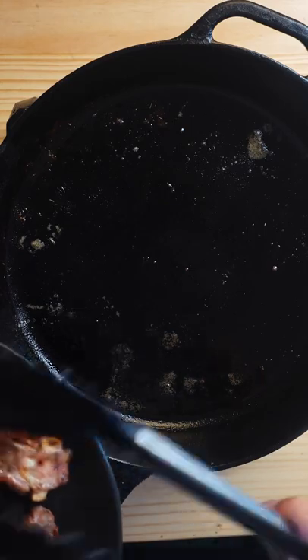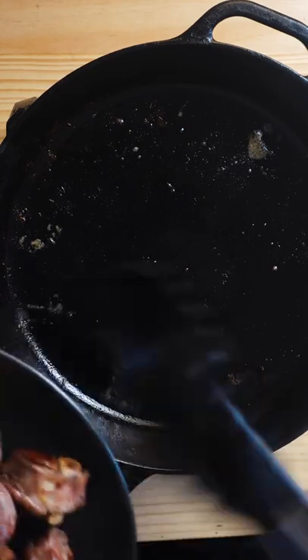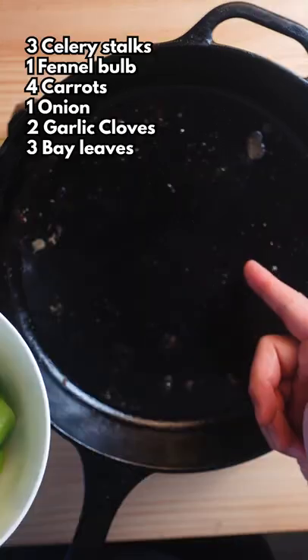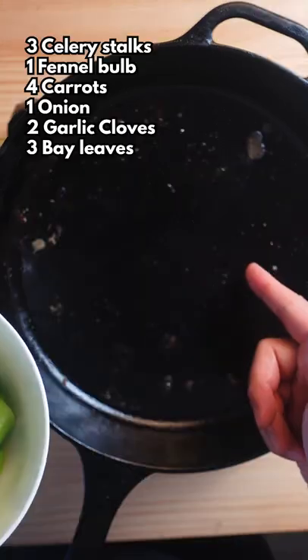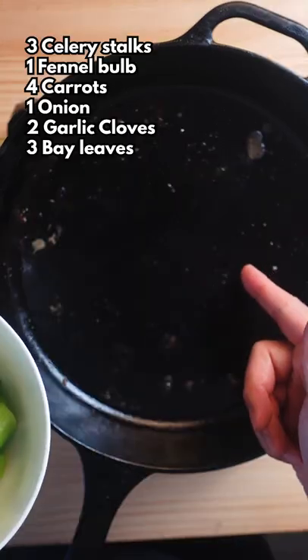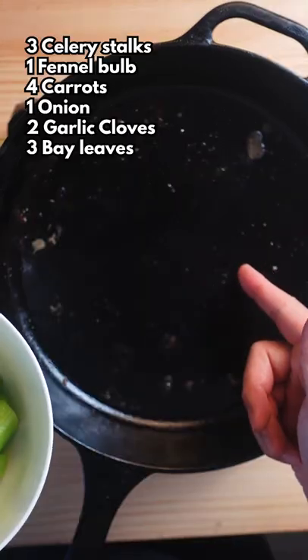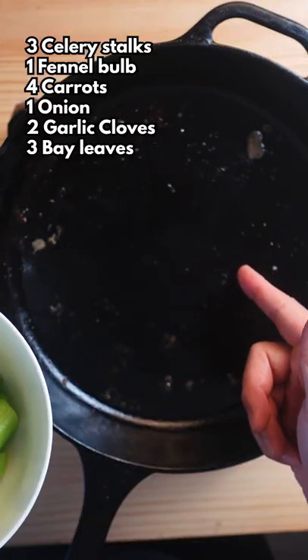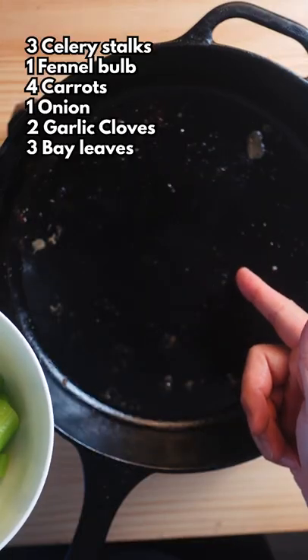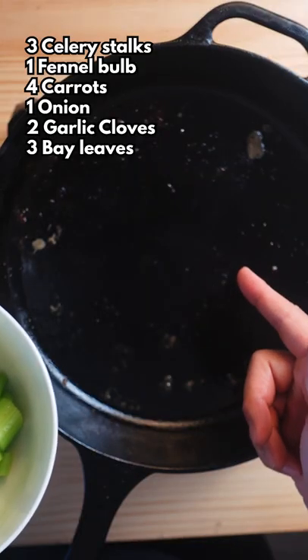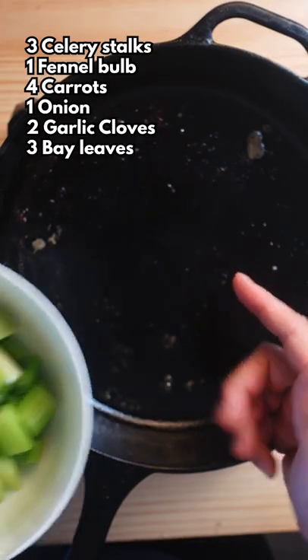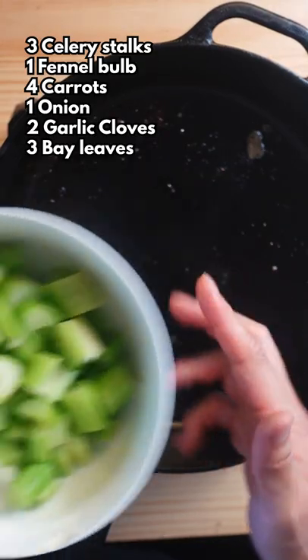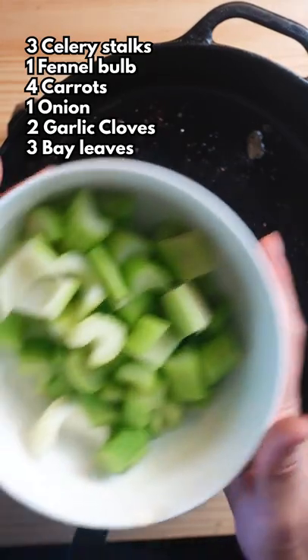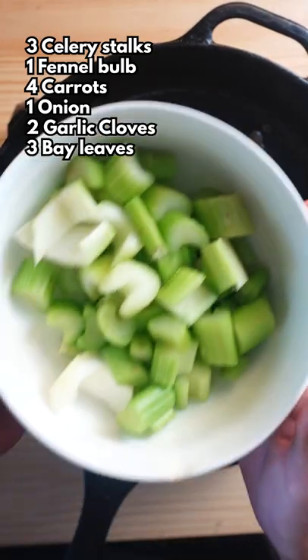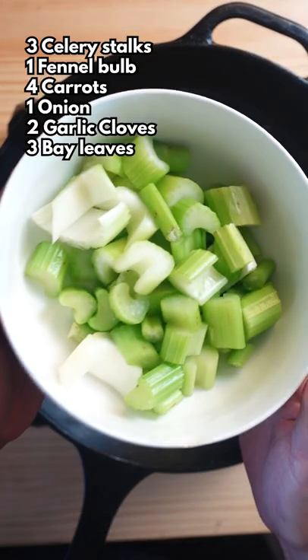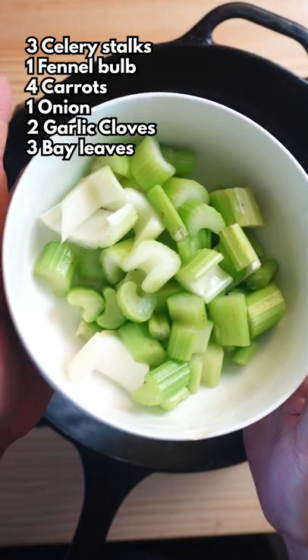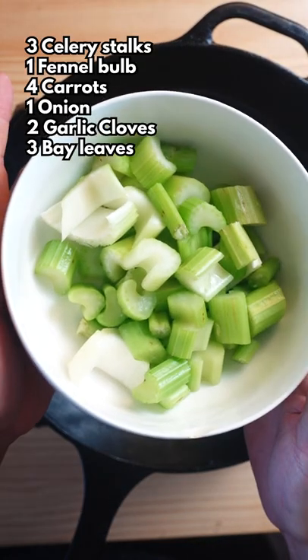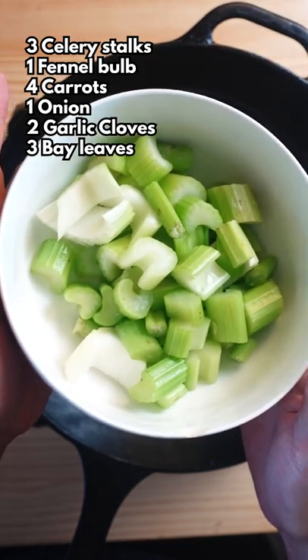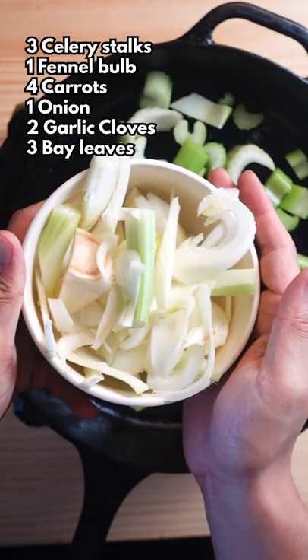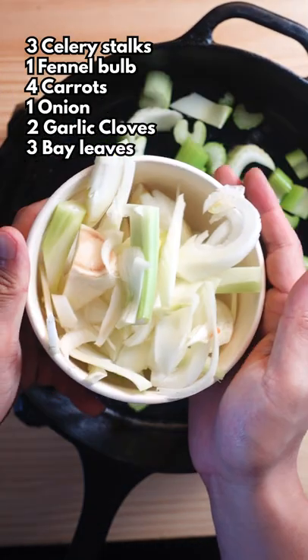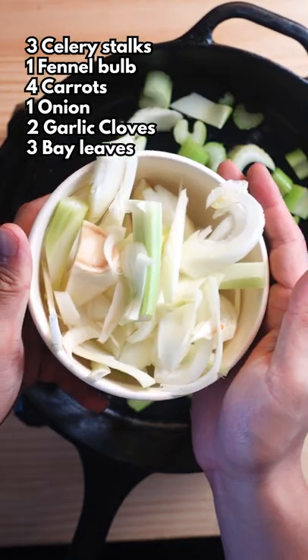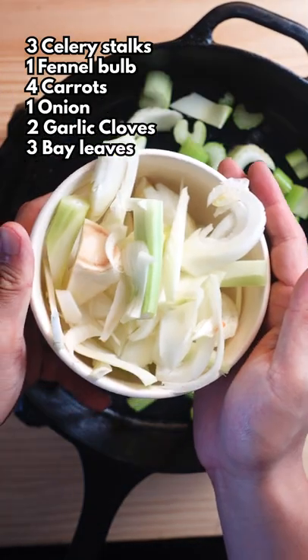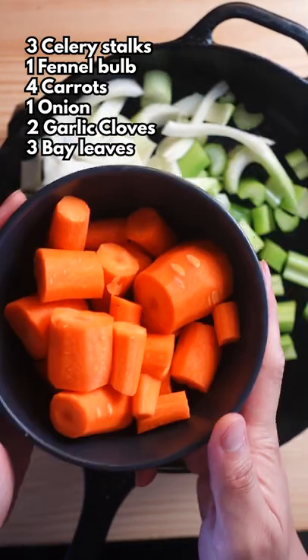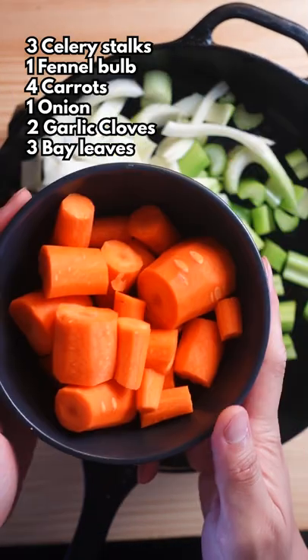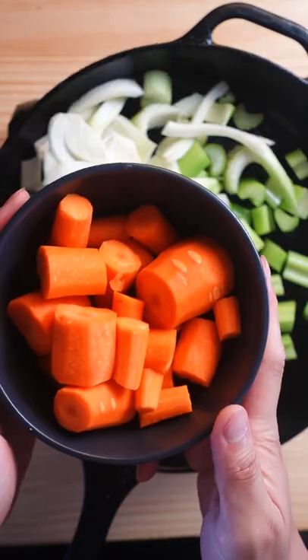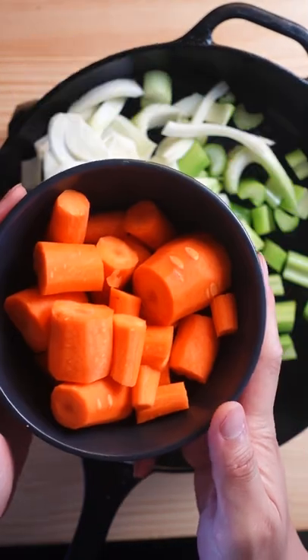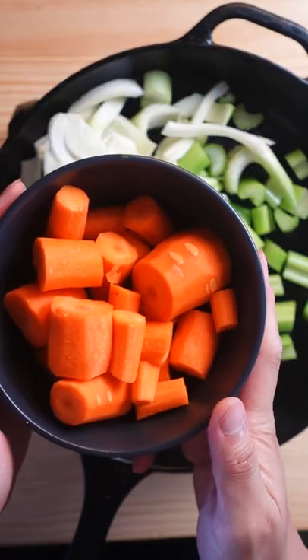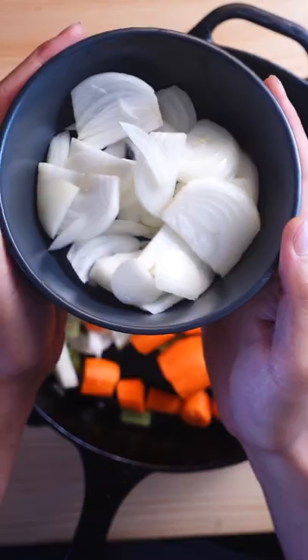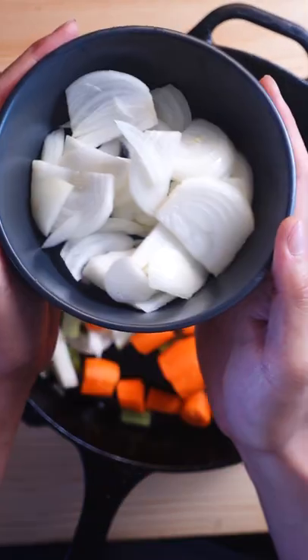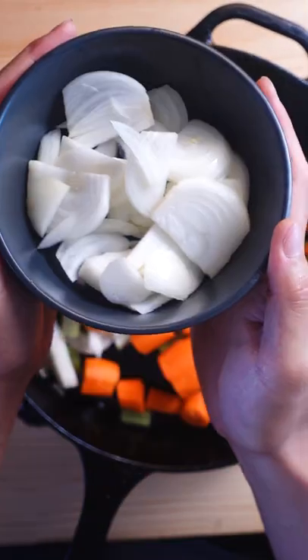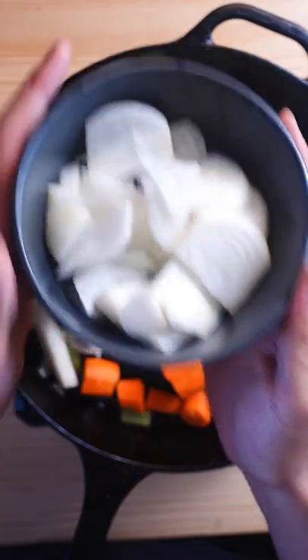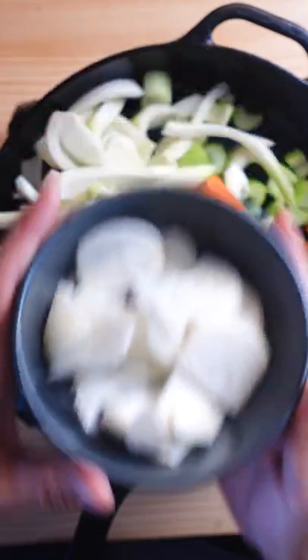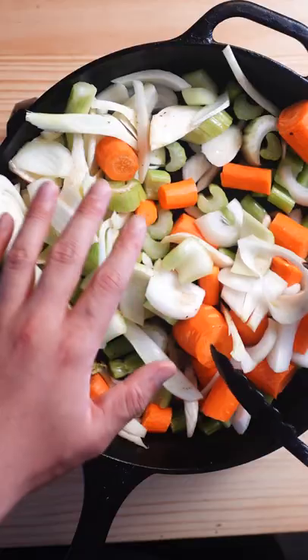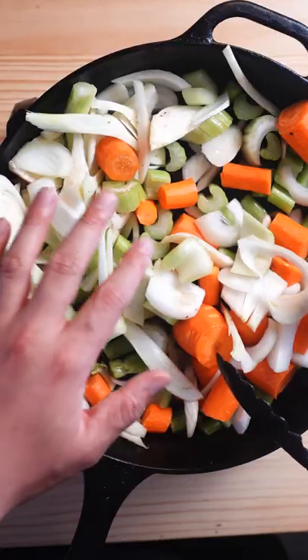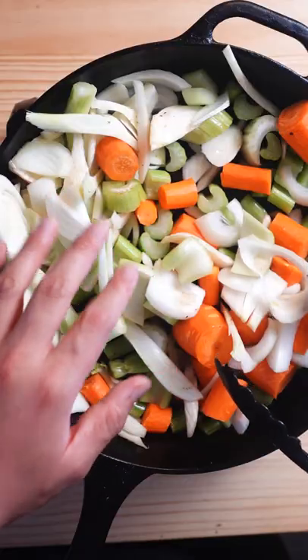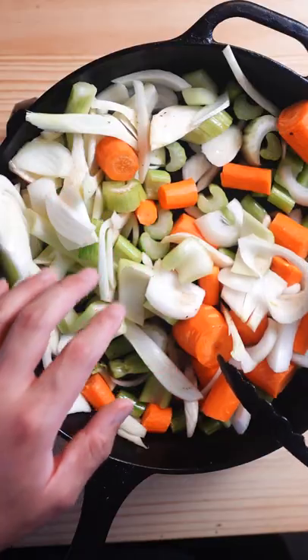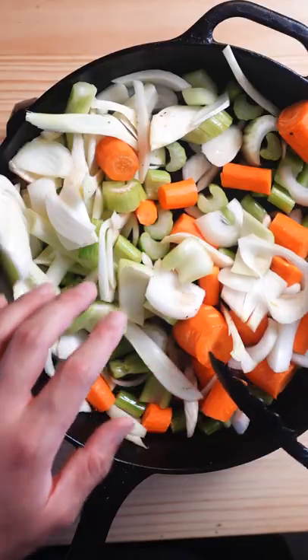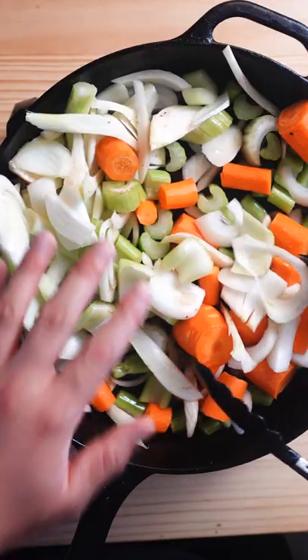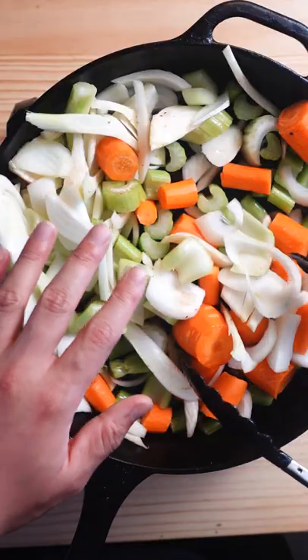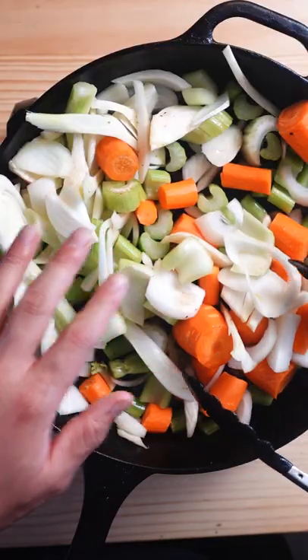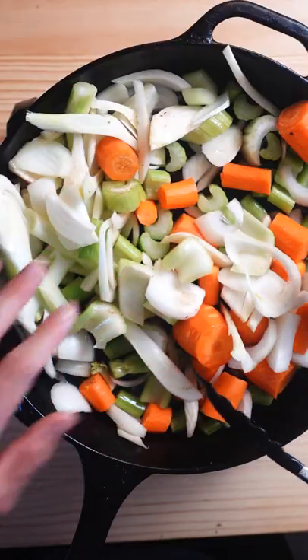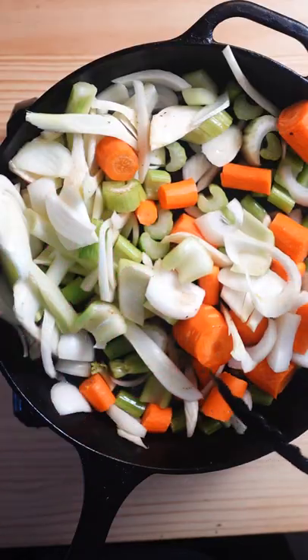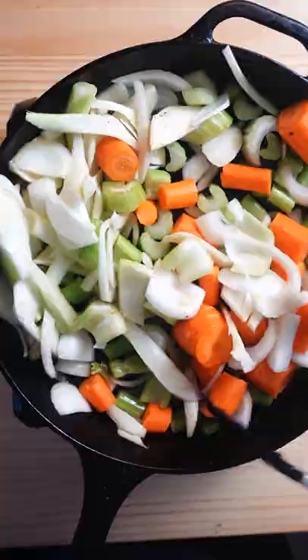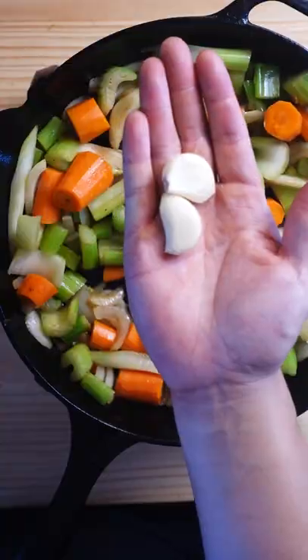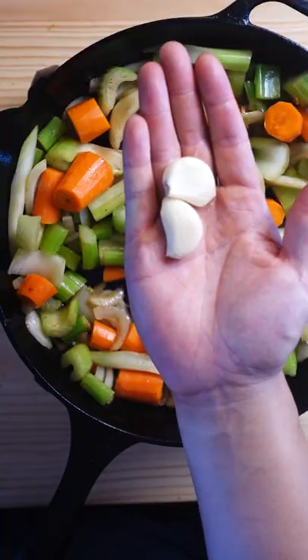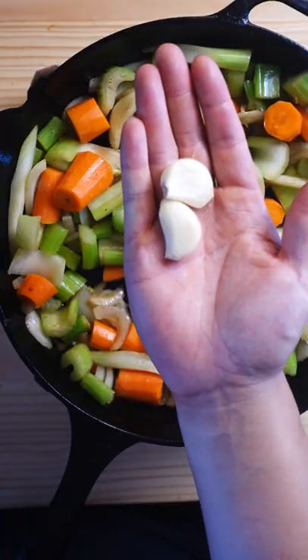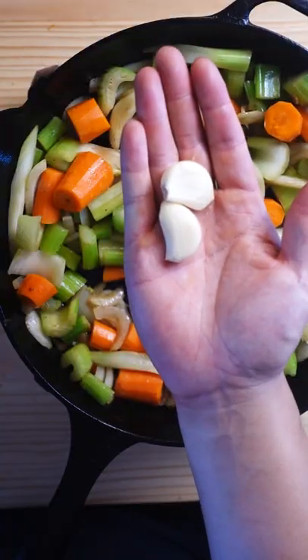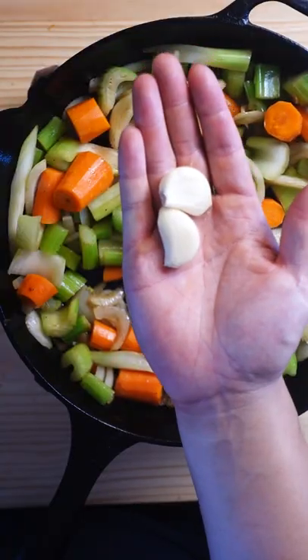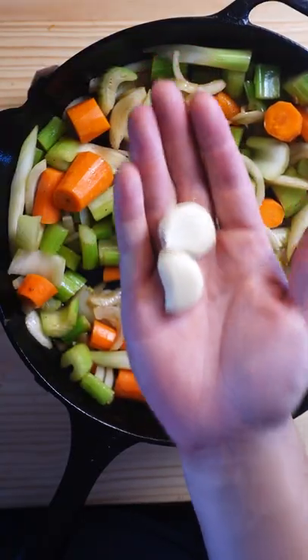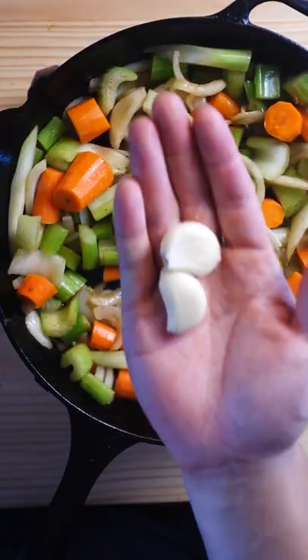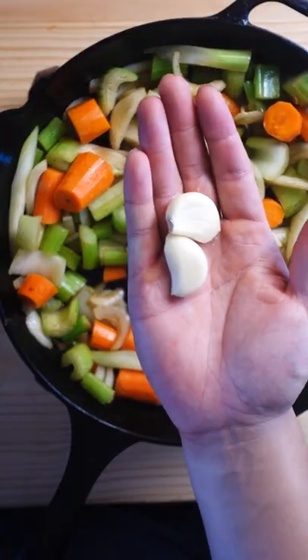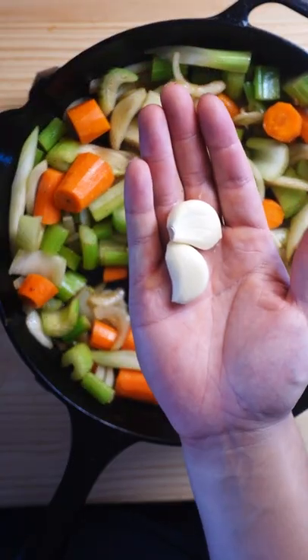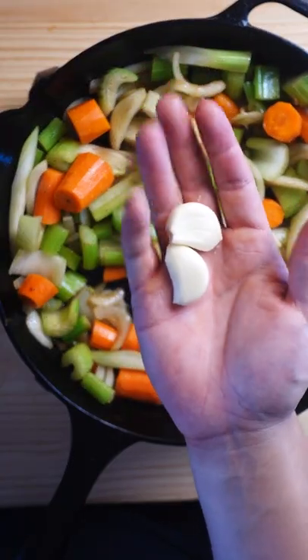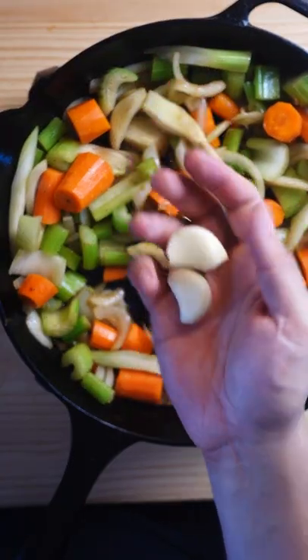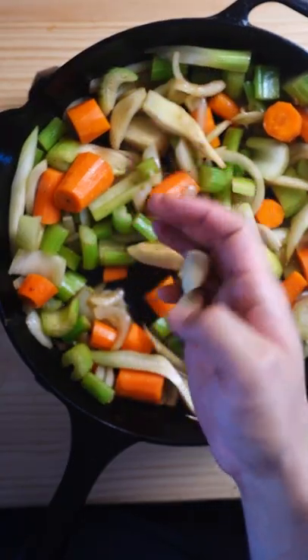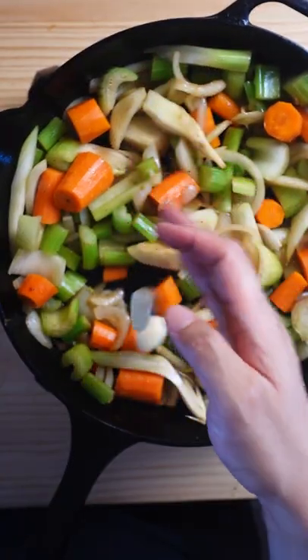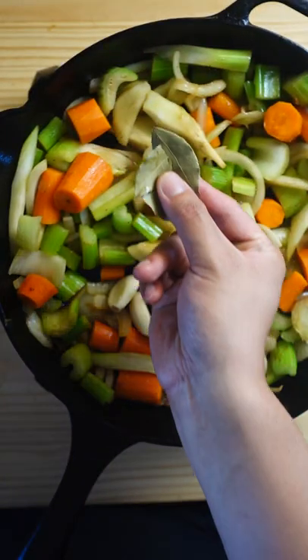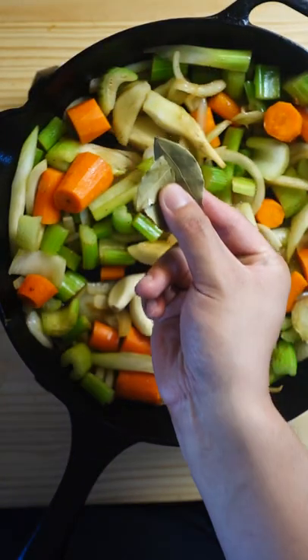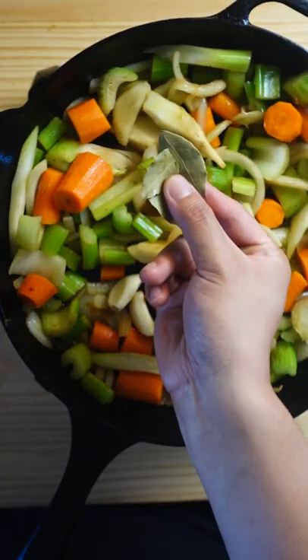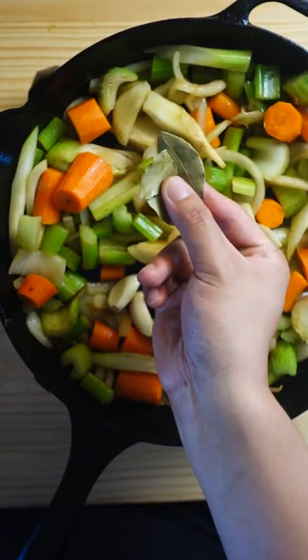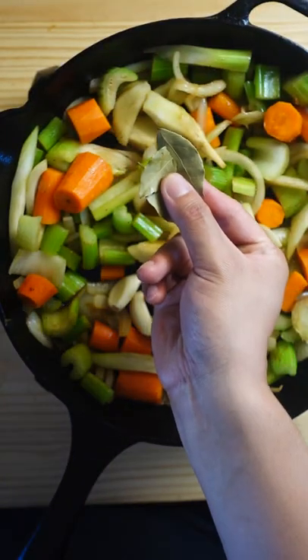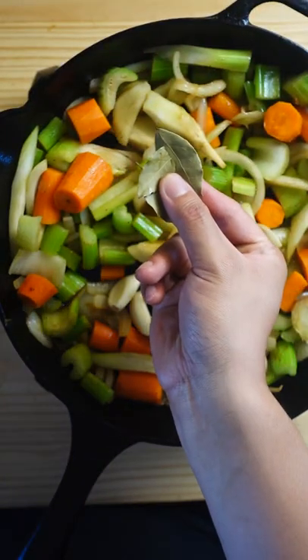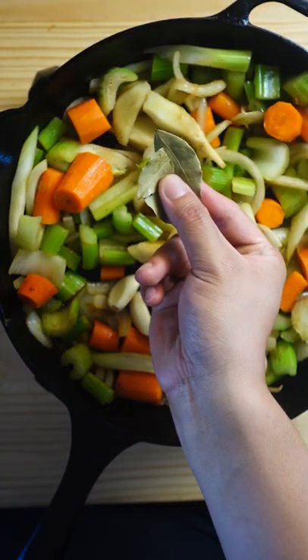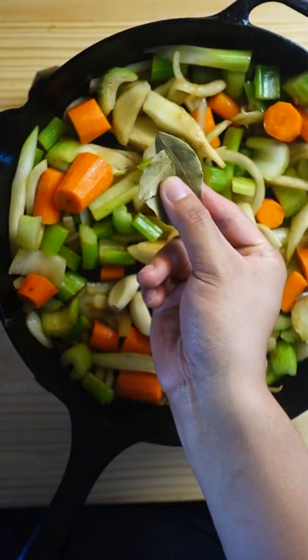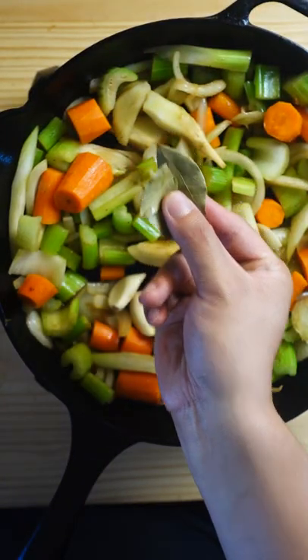In the same pan, add in celery, fennel, carrots, and onion. Cook for another five minutes, then follow it up with two garlic cloves and three bay leaves.